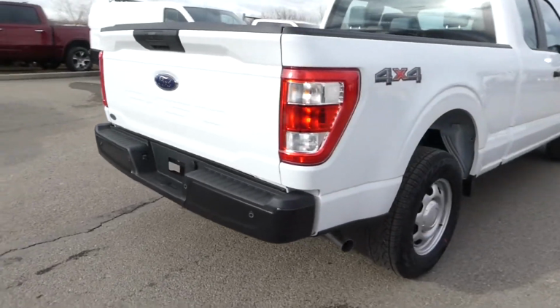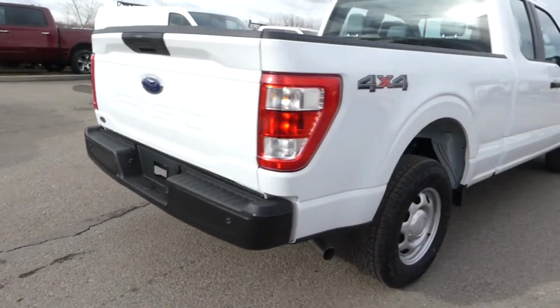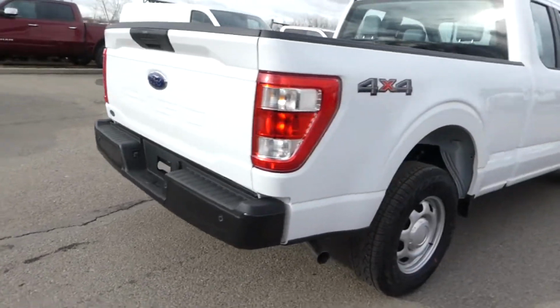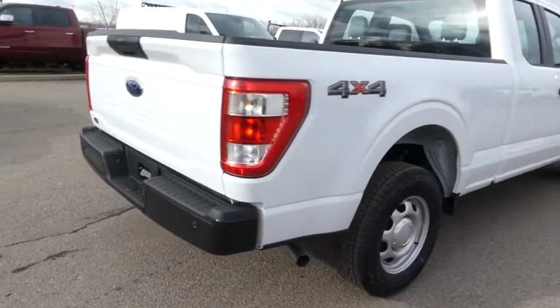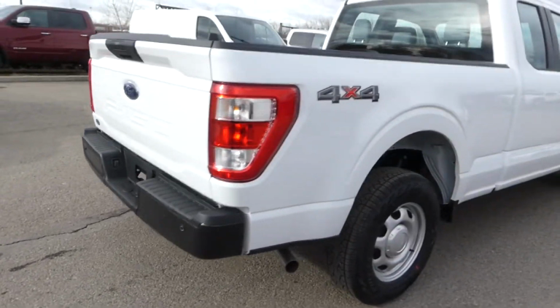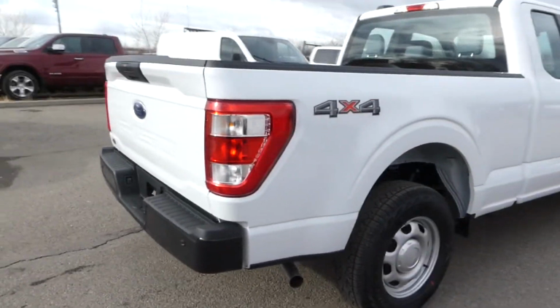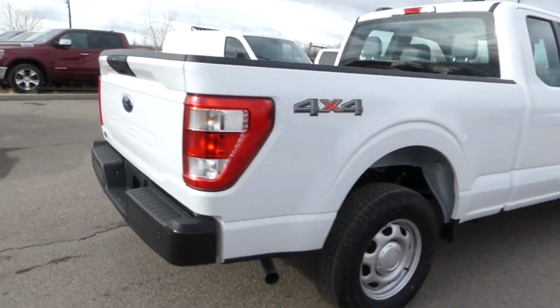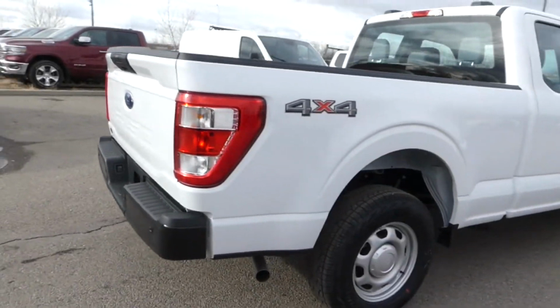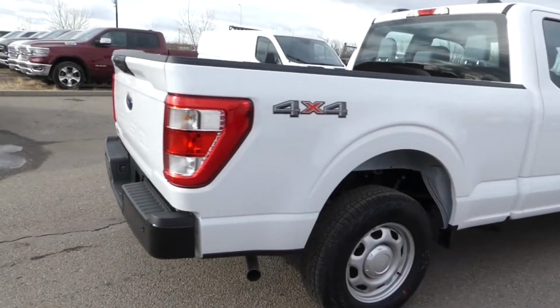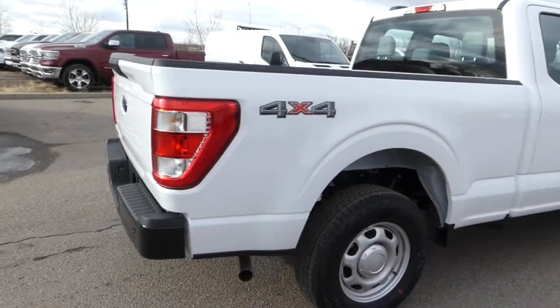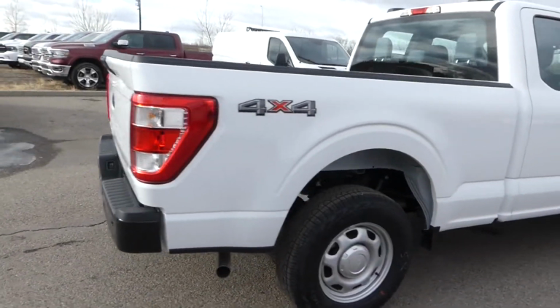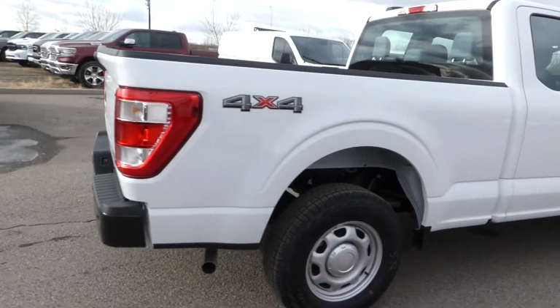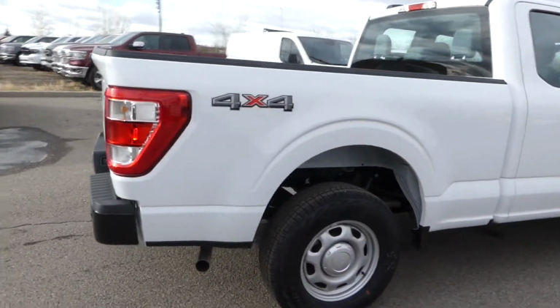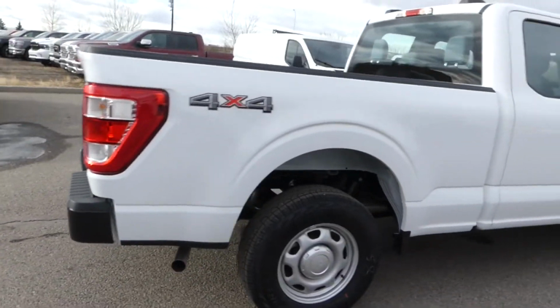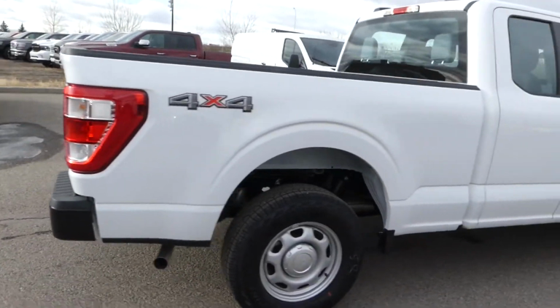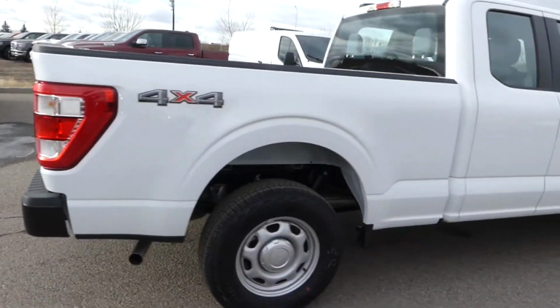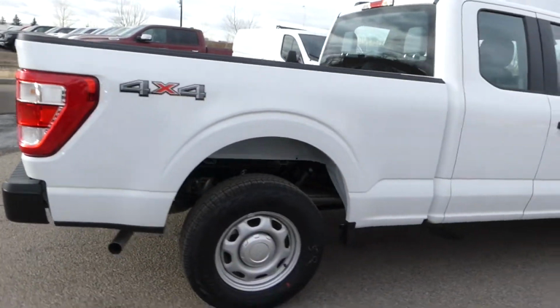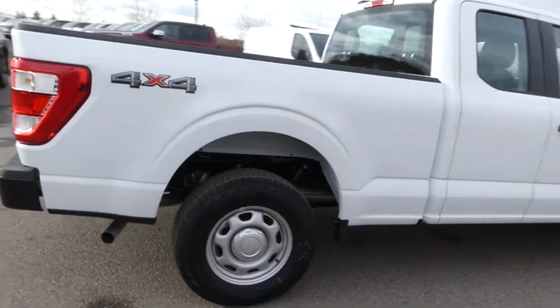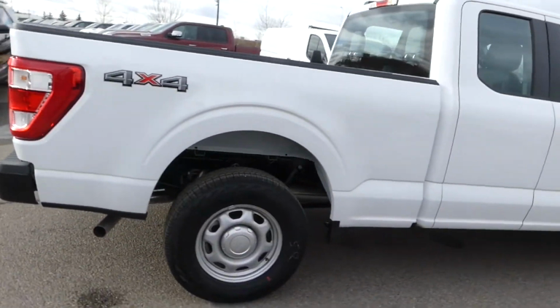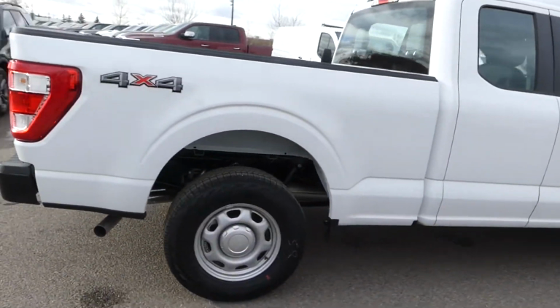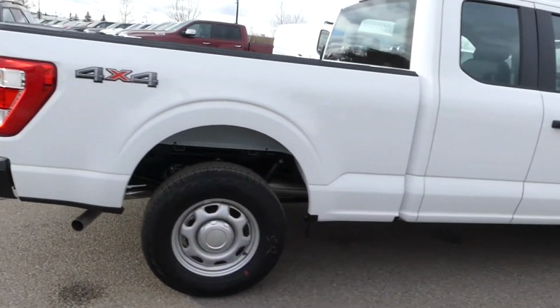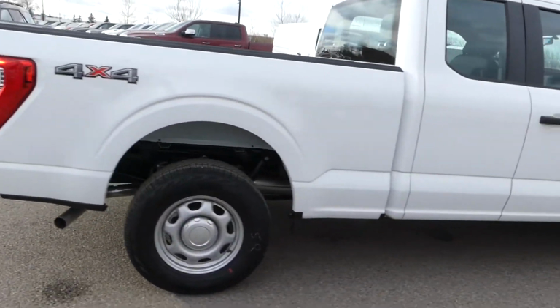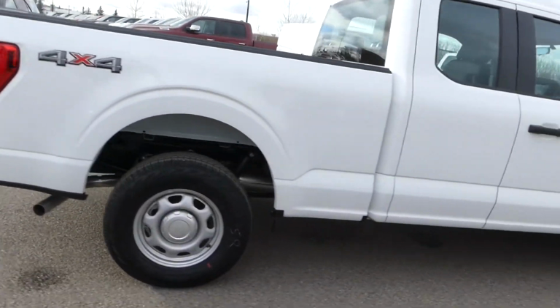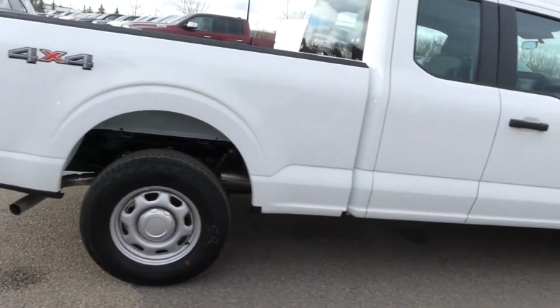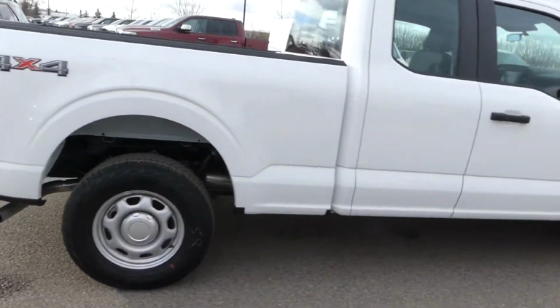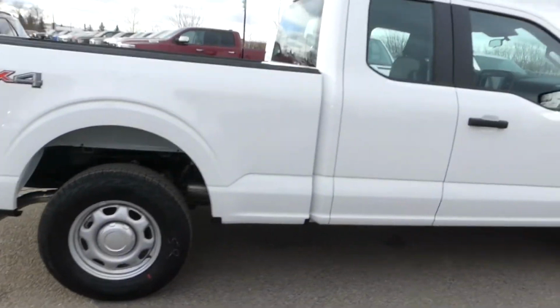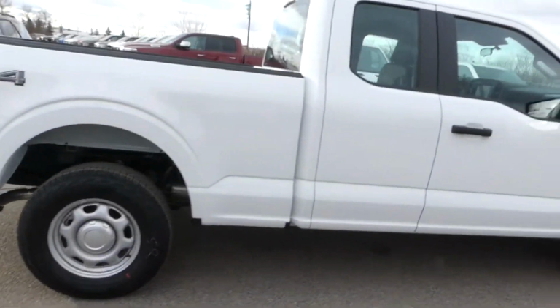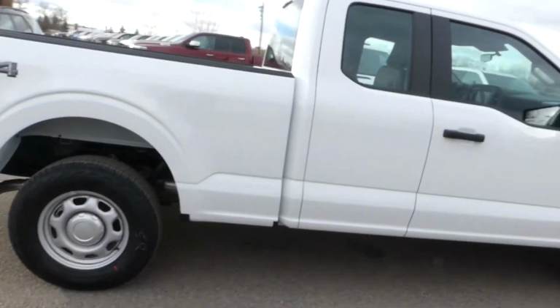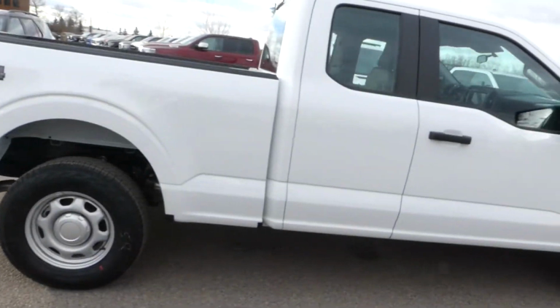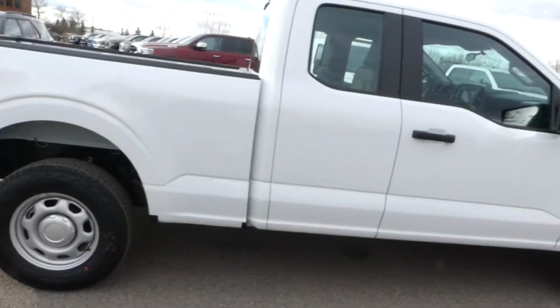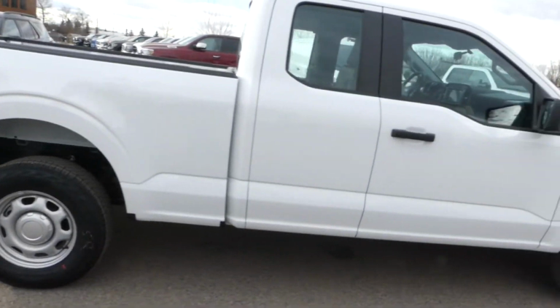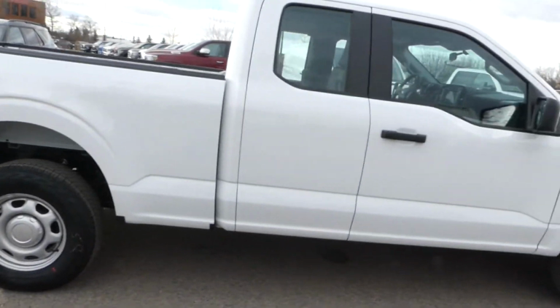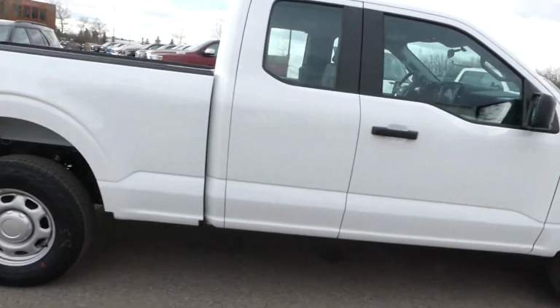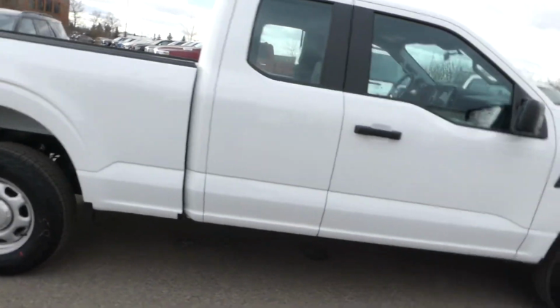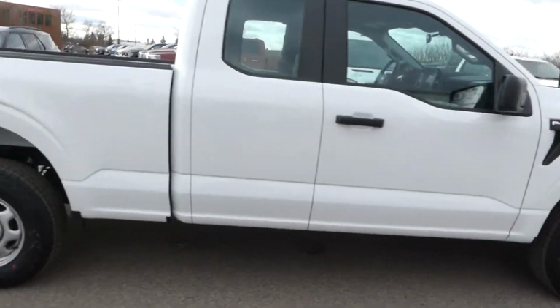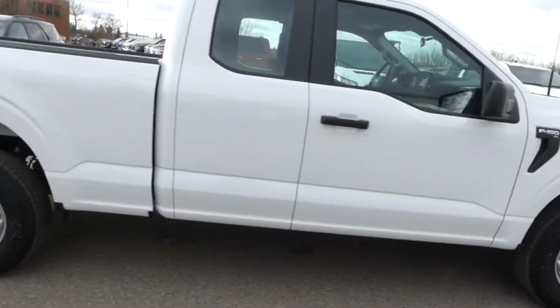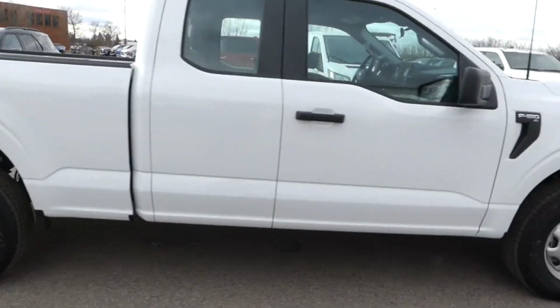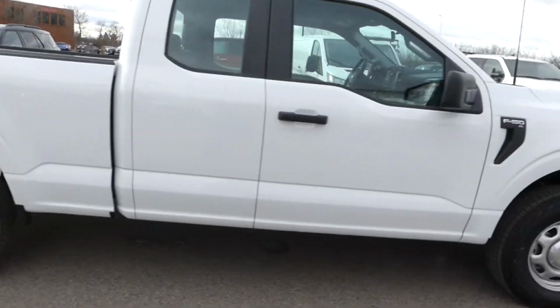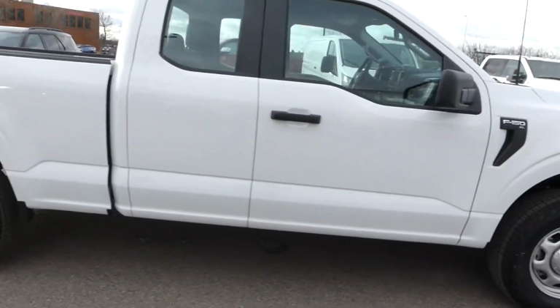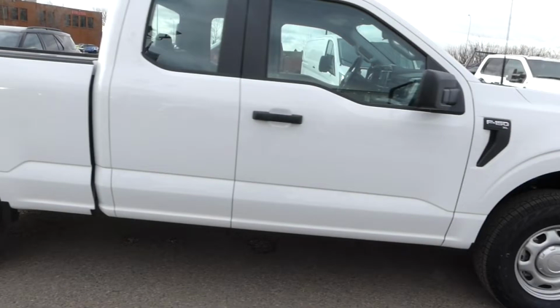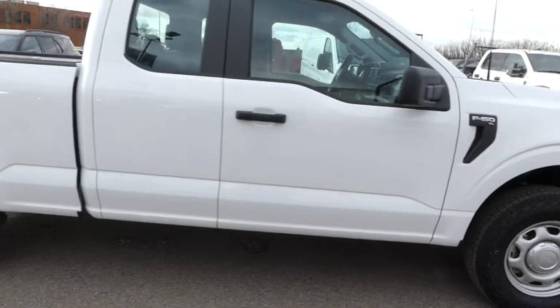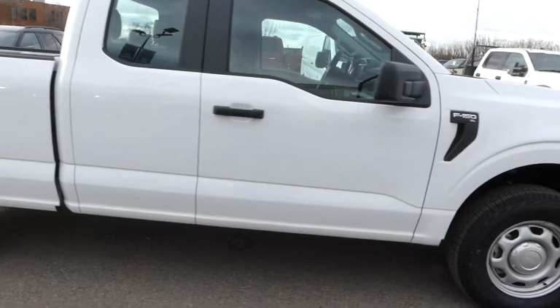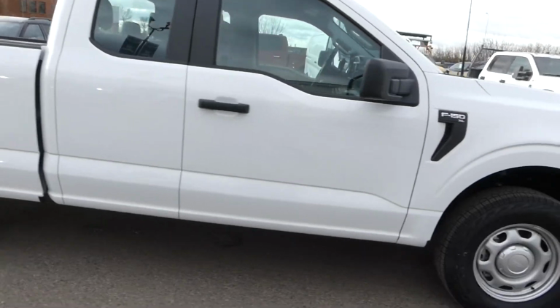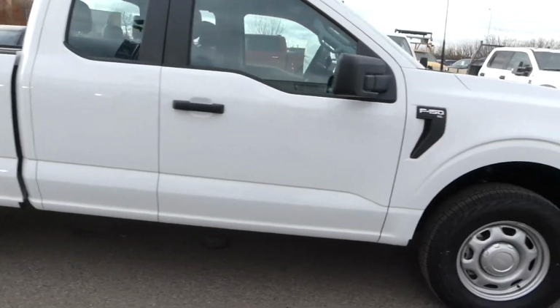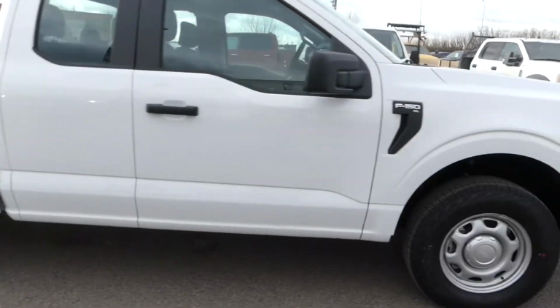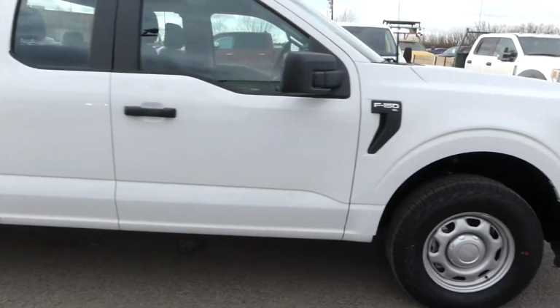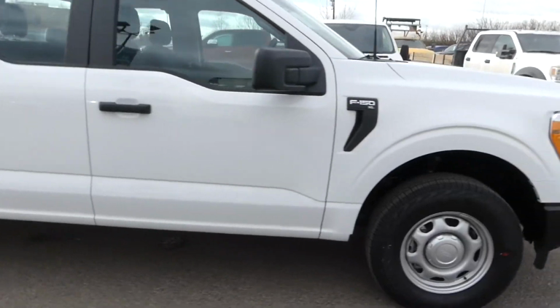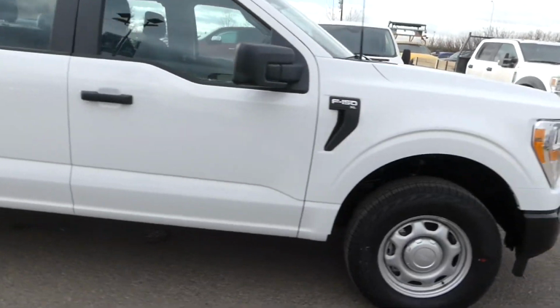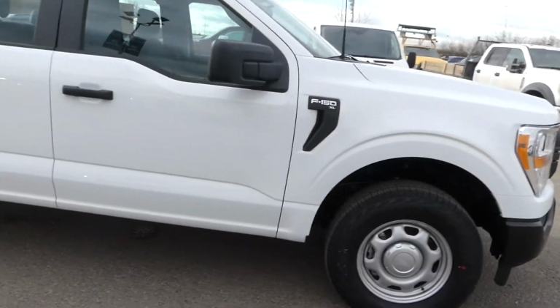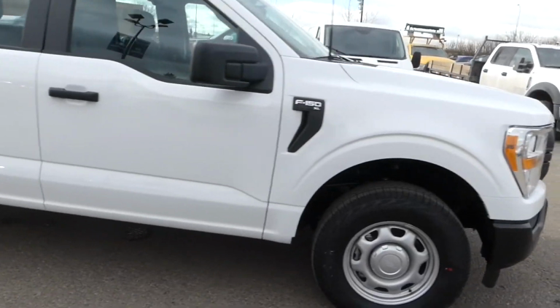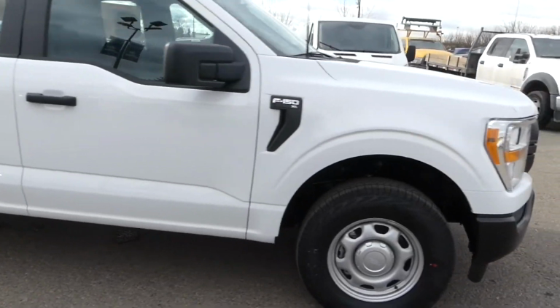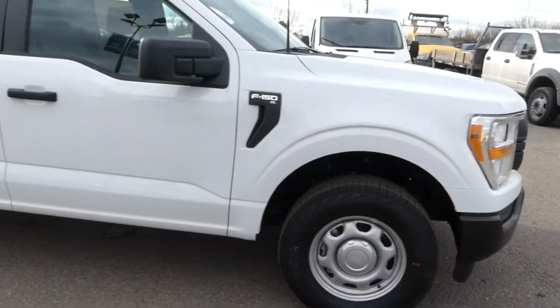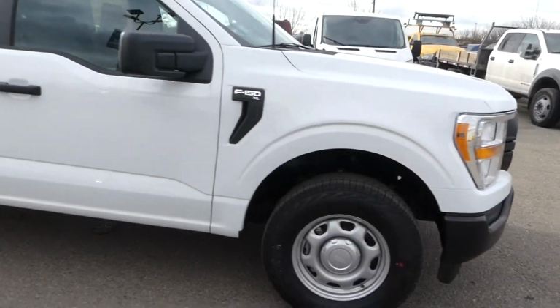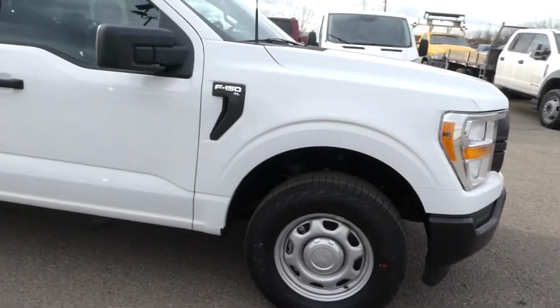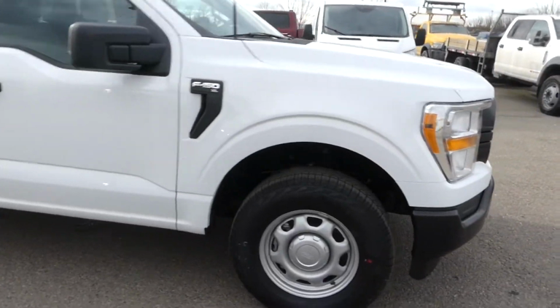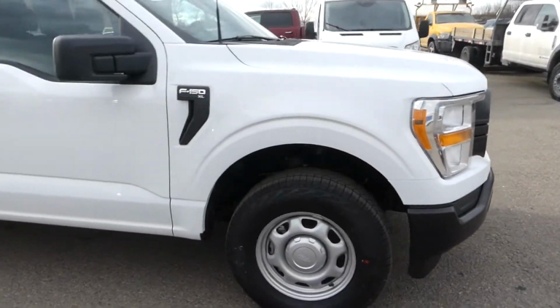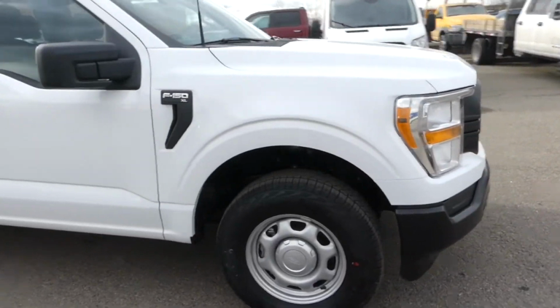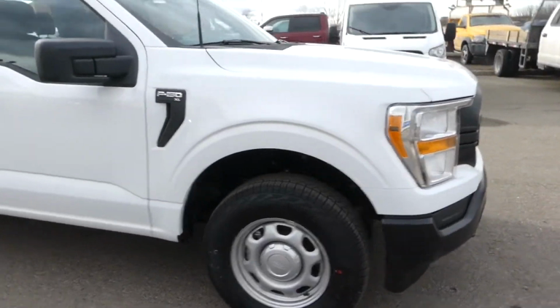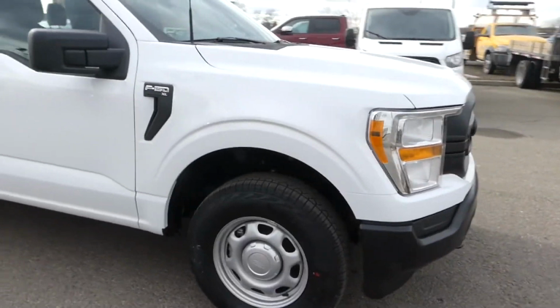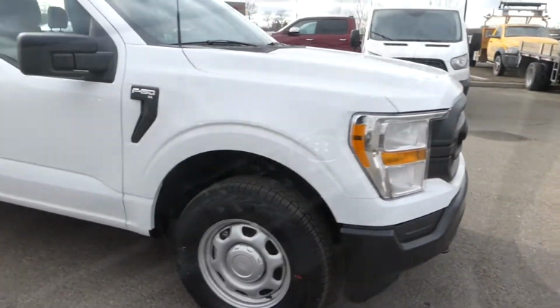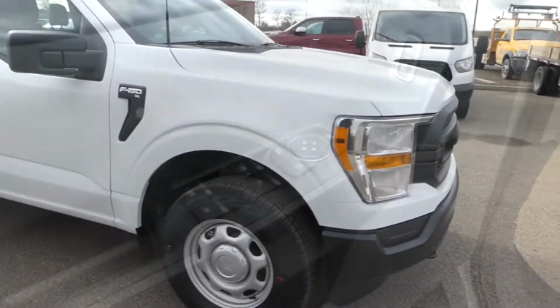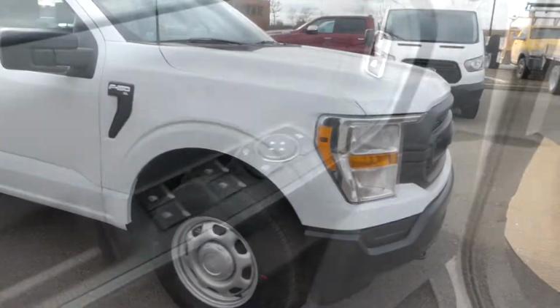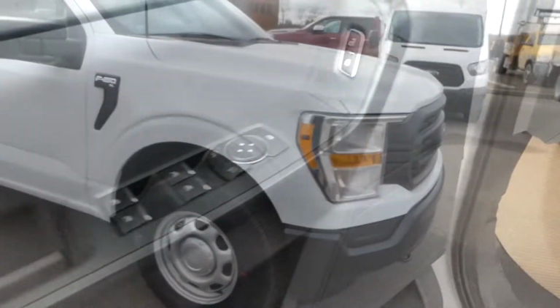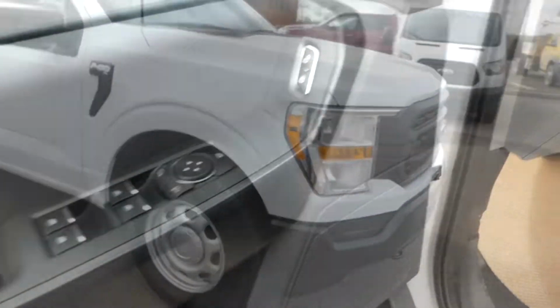In the XL trim, this F-150 comes with the 101A Equipment Group as well as the Power Equipment Group.